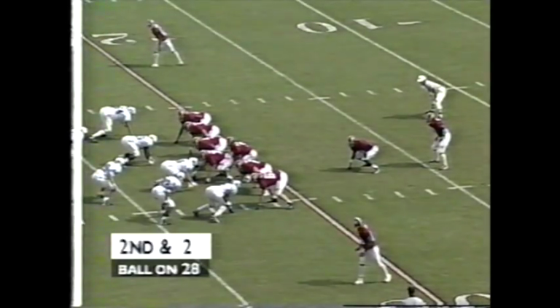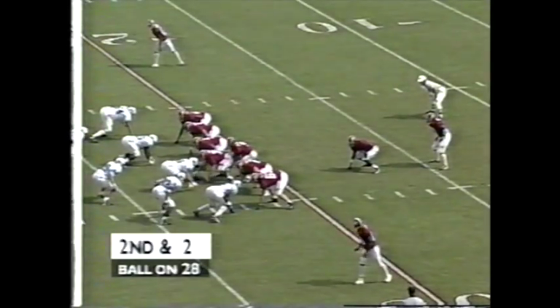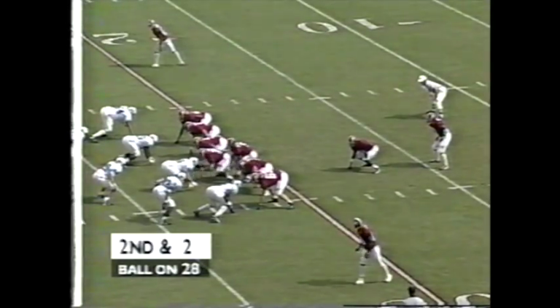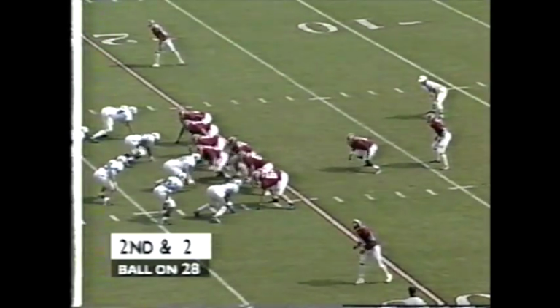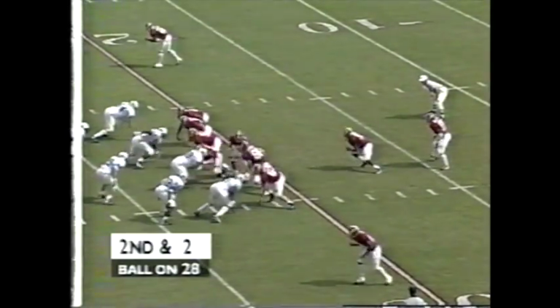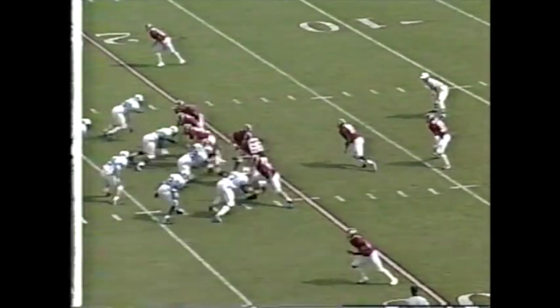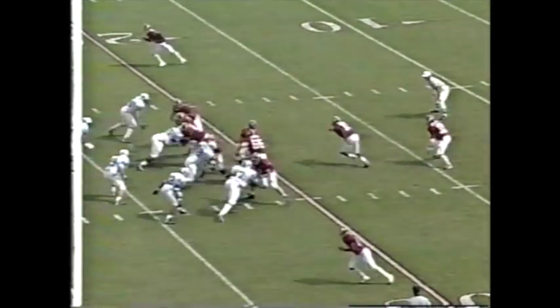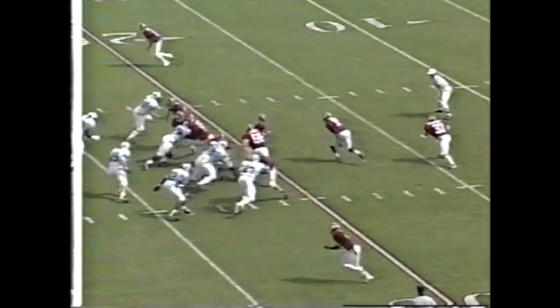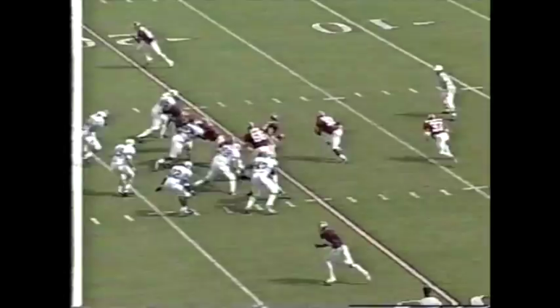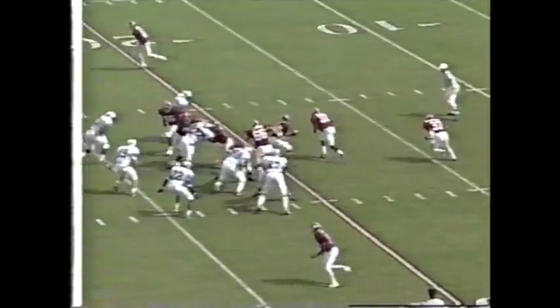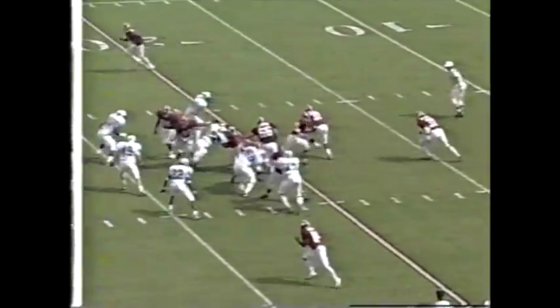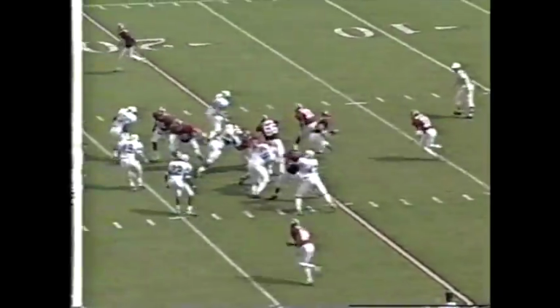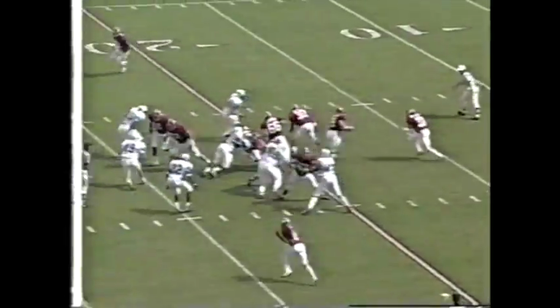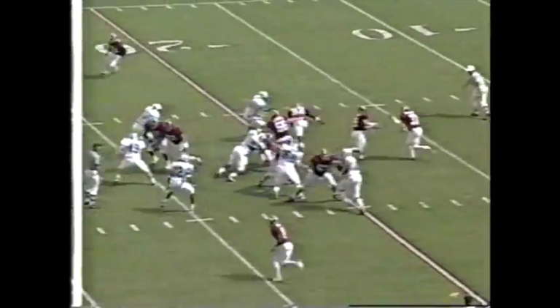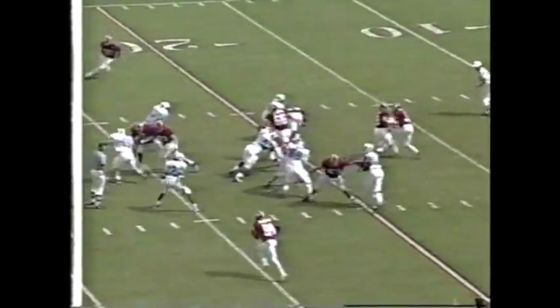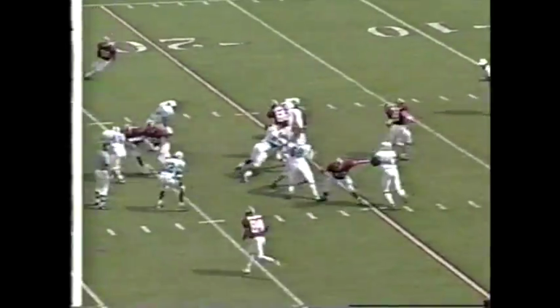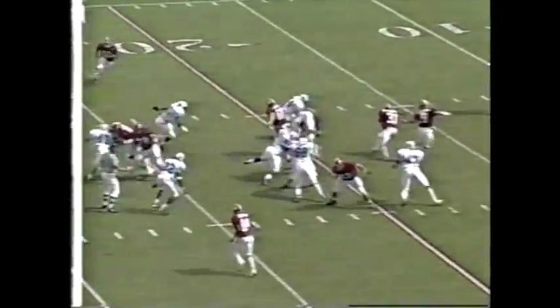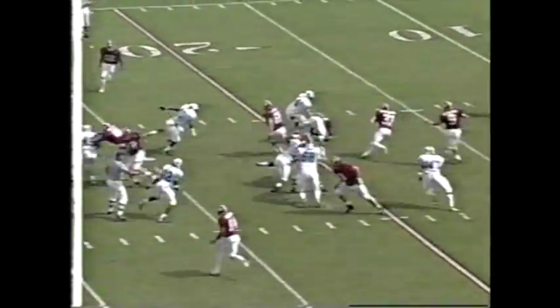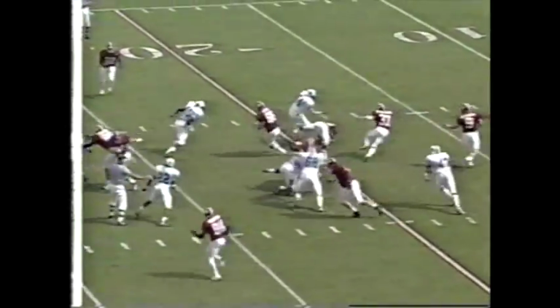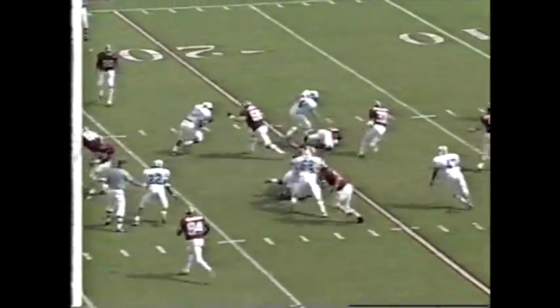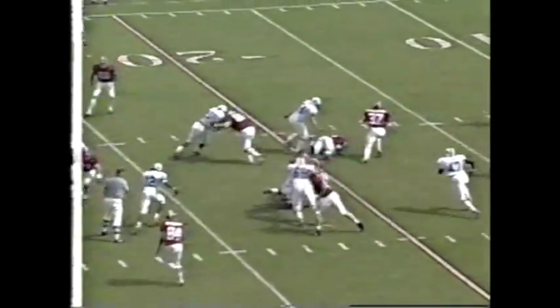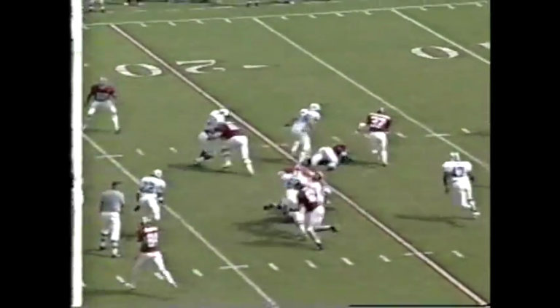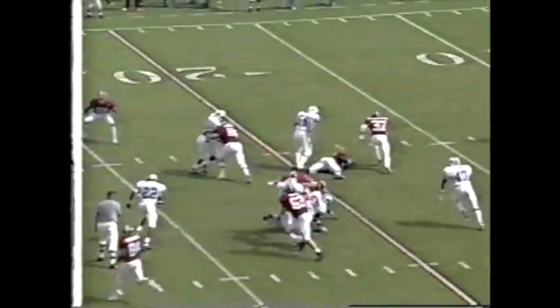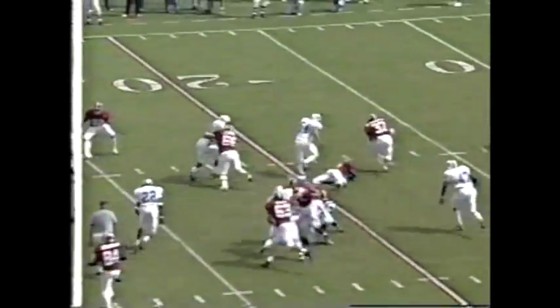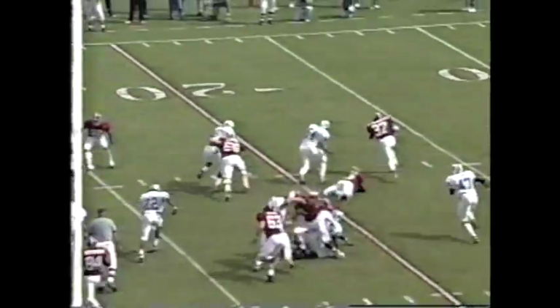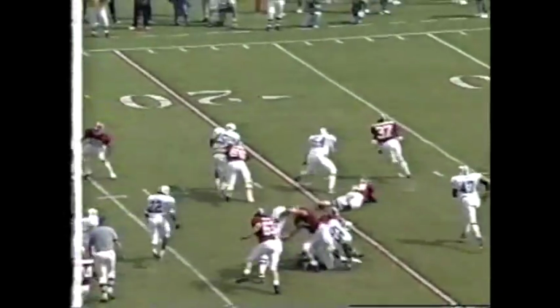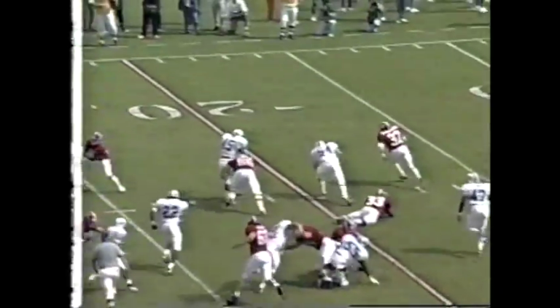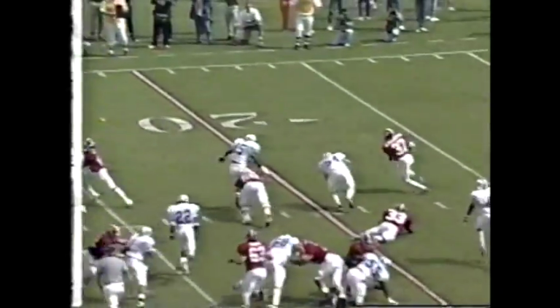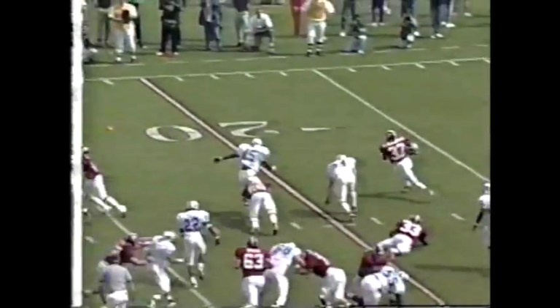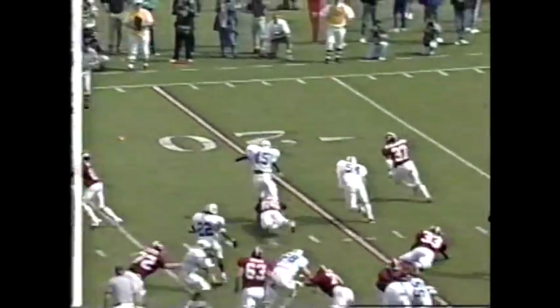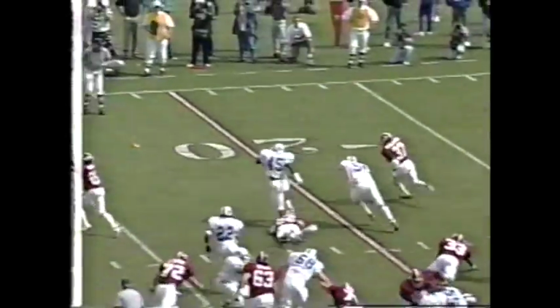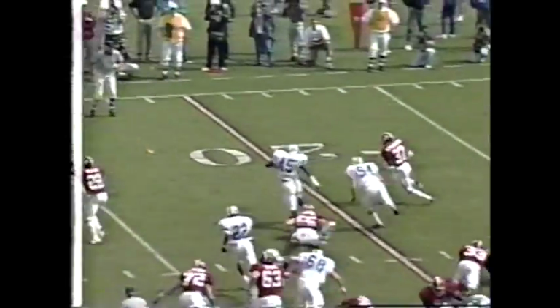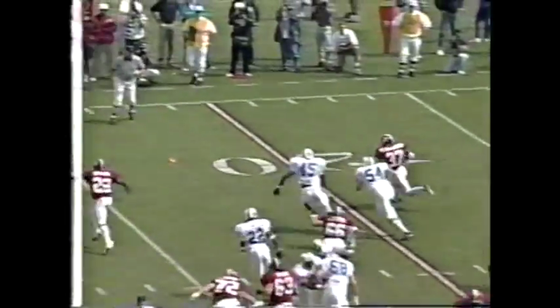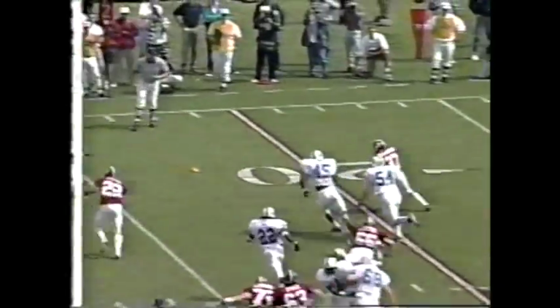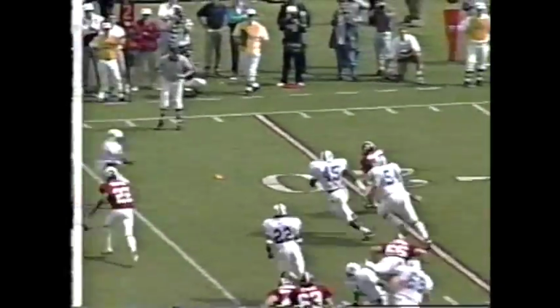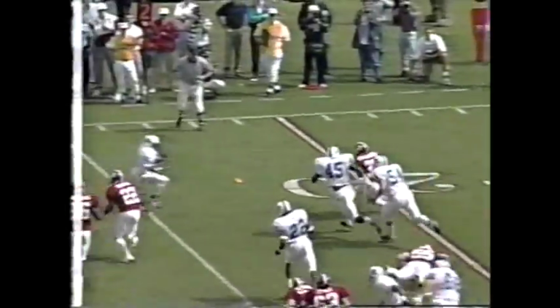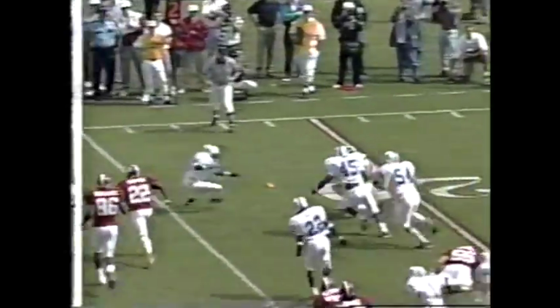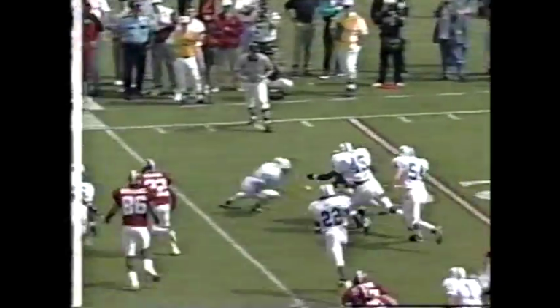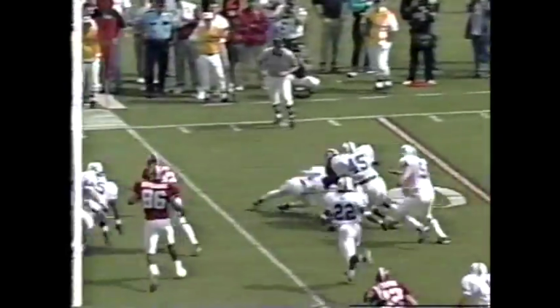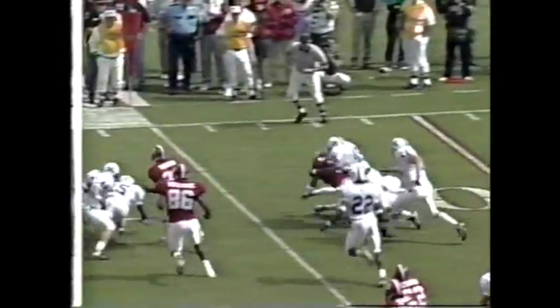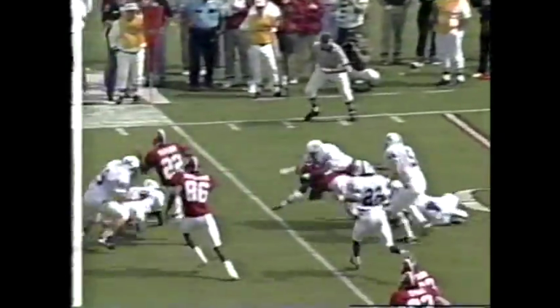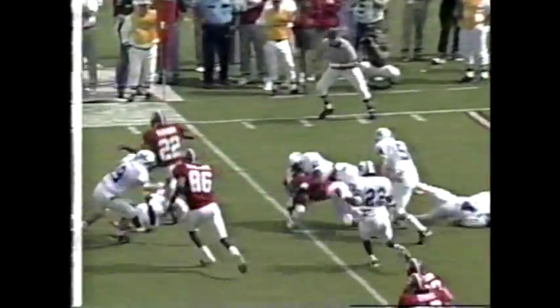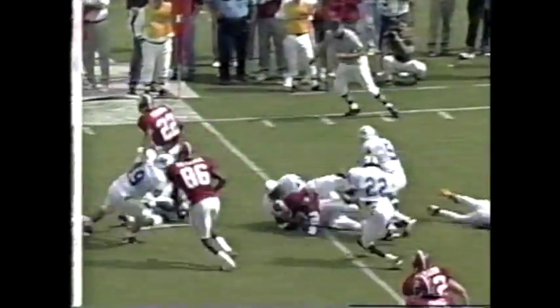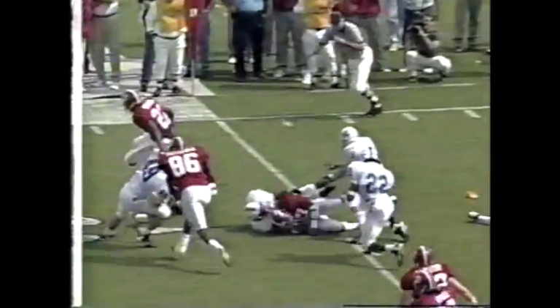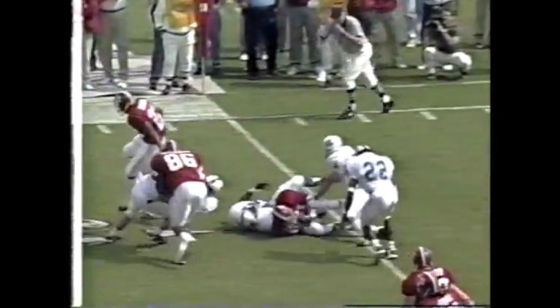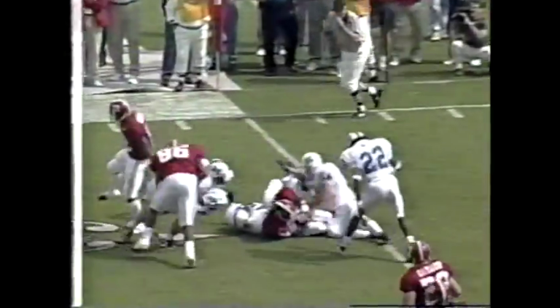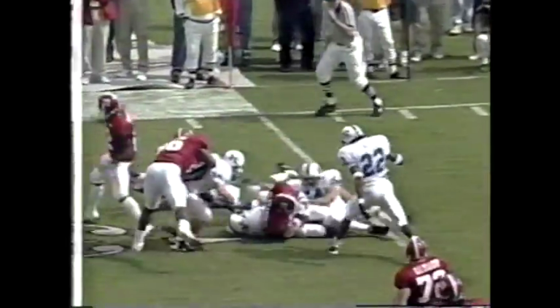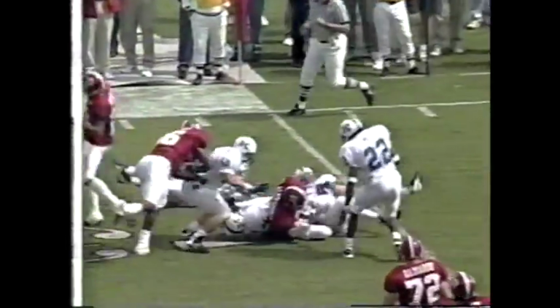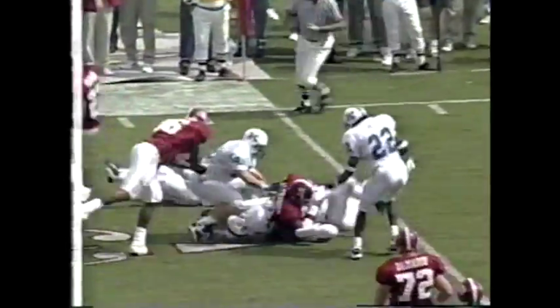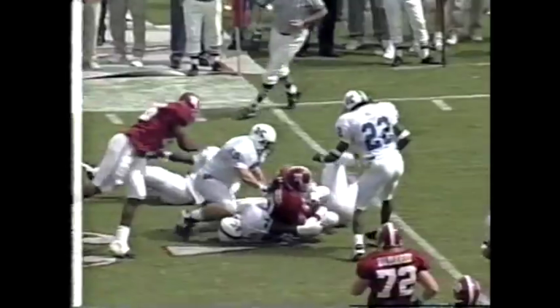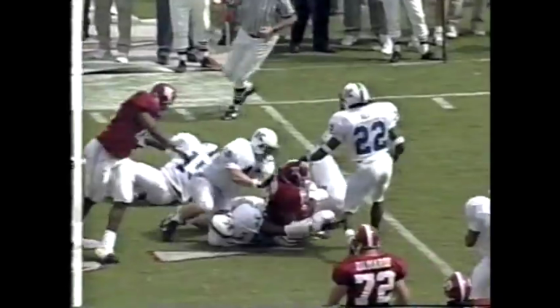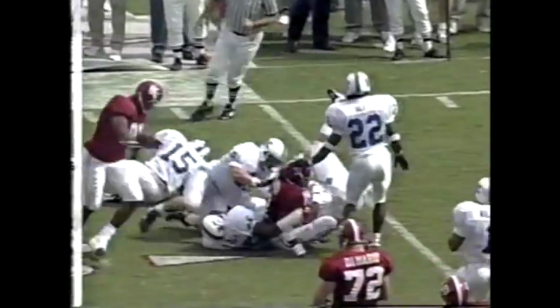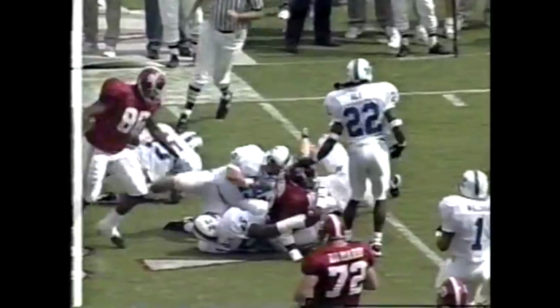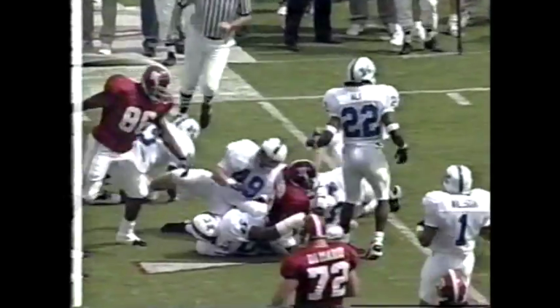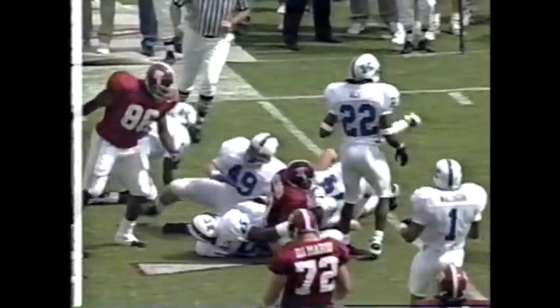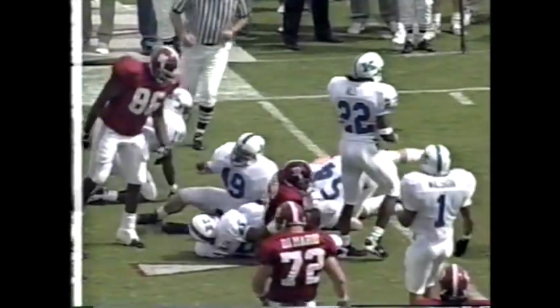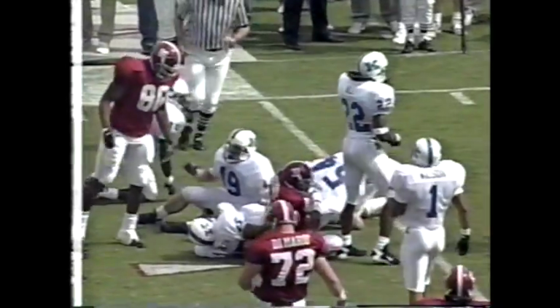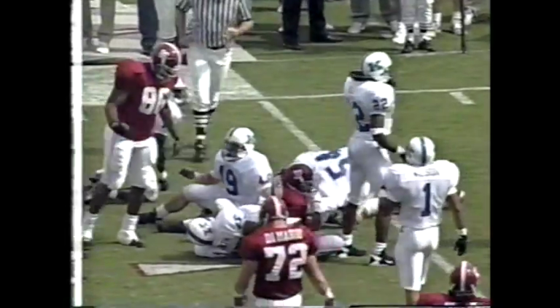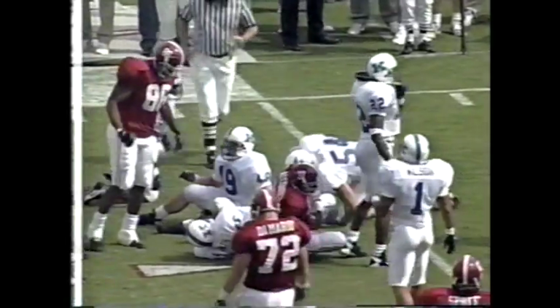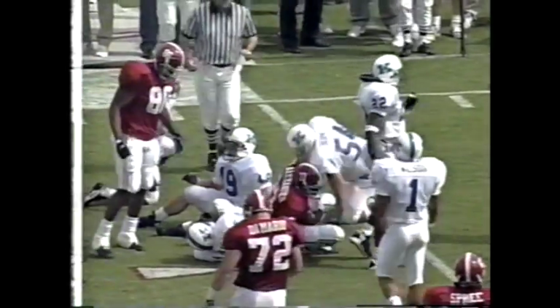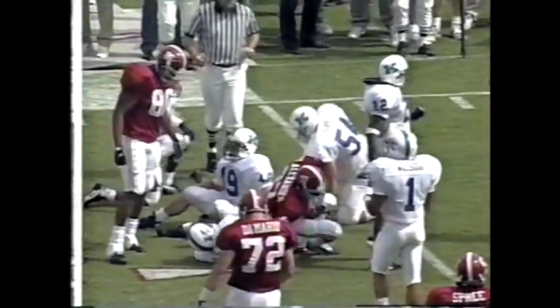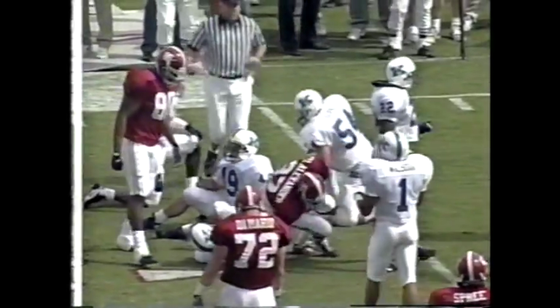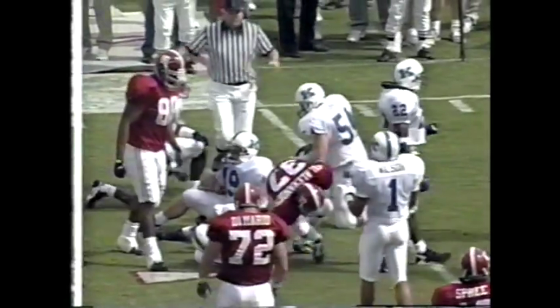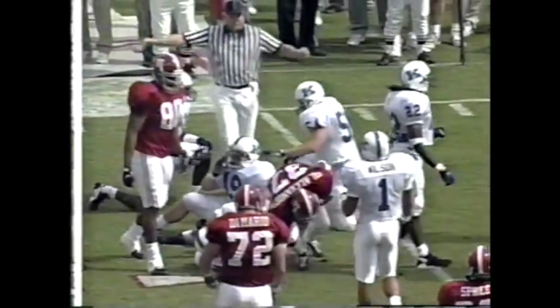A young man who was heavily recruited by Kentucky — gain of eight. And here he is again. Flag down on the play. First down Alabama, but we'll check the flag.